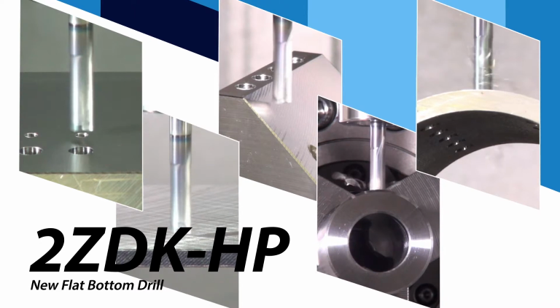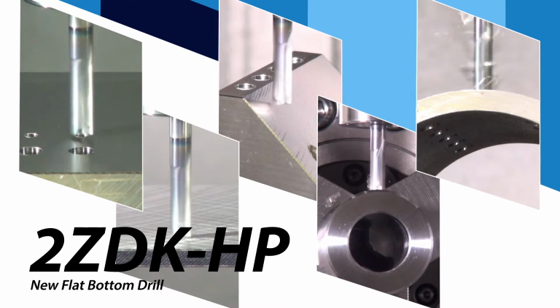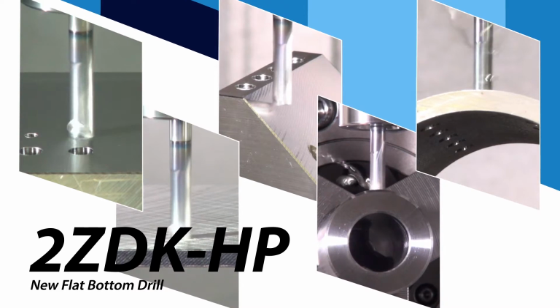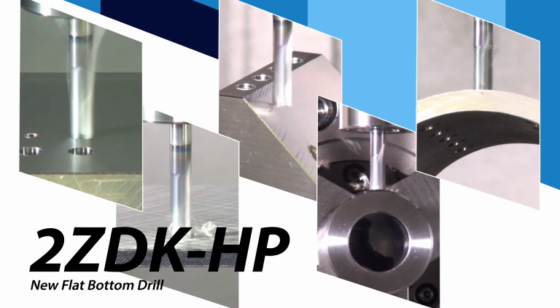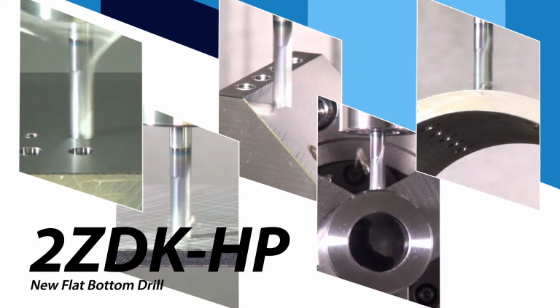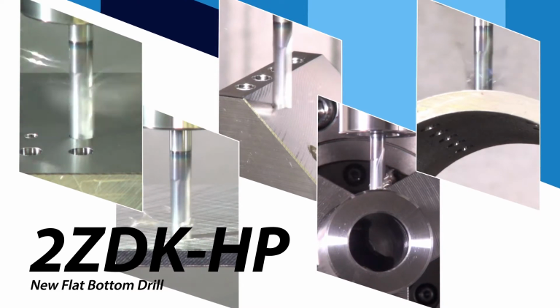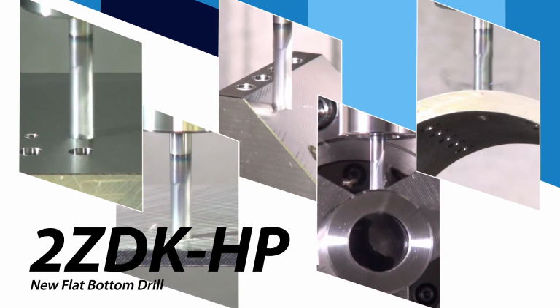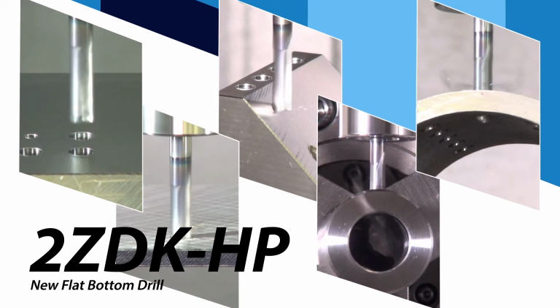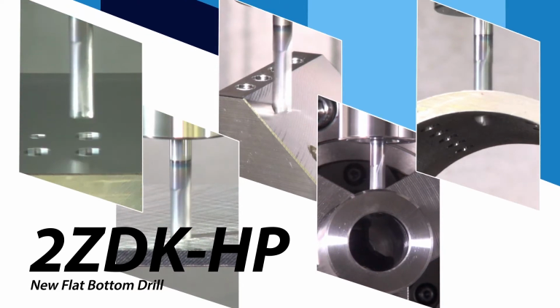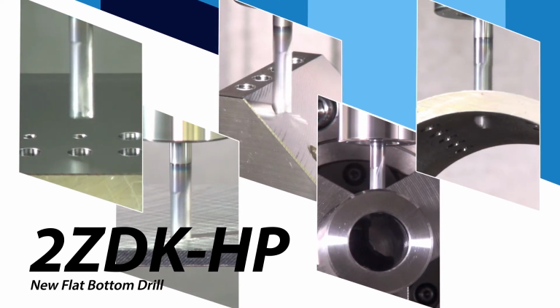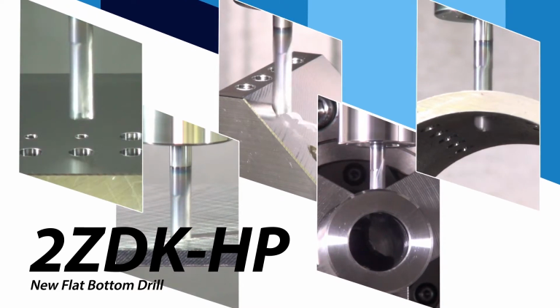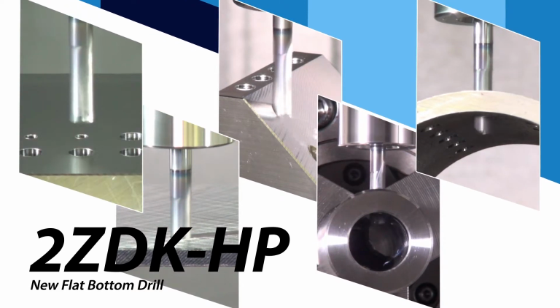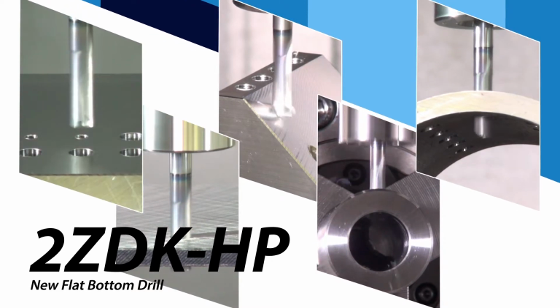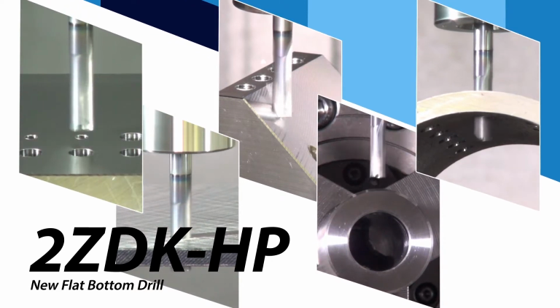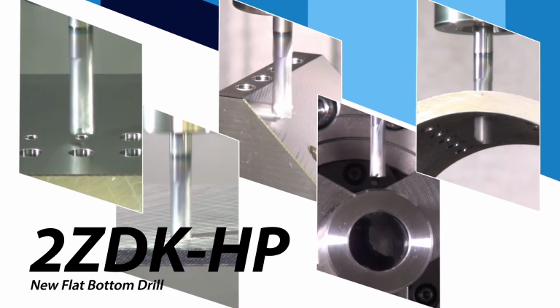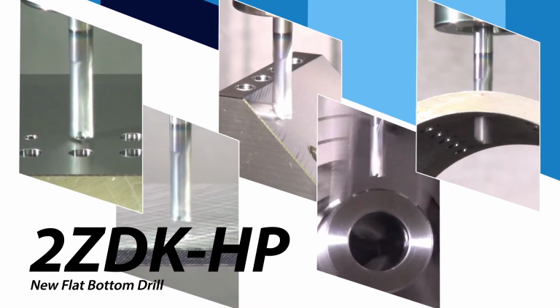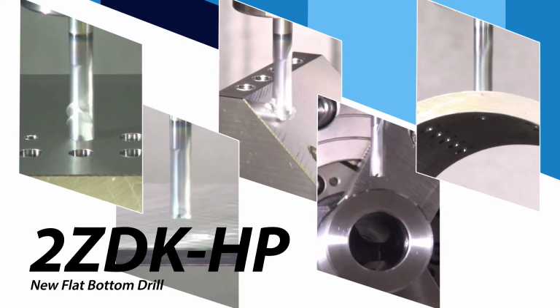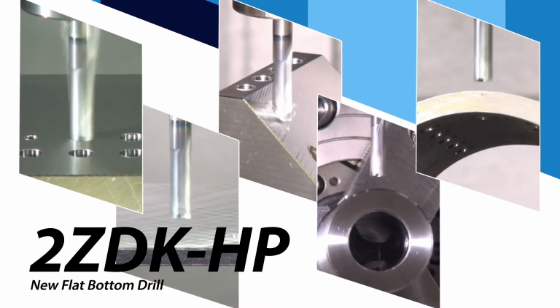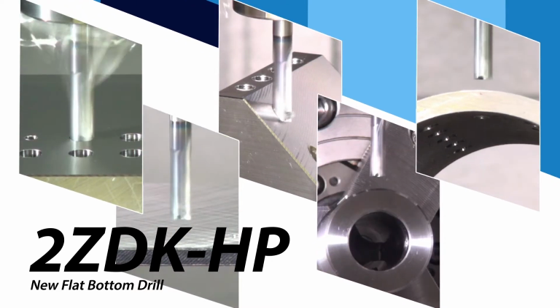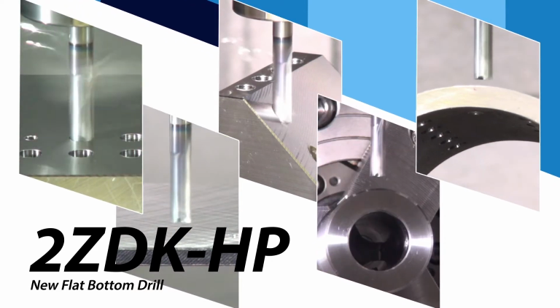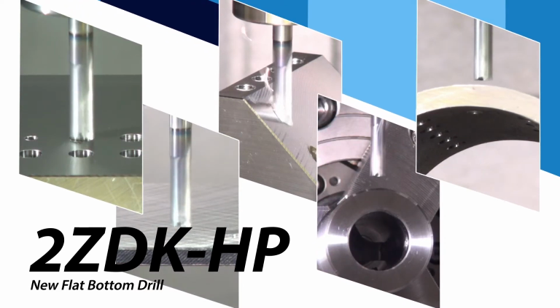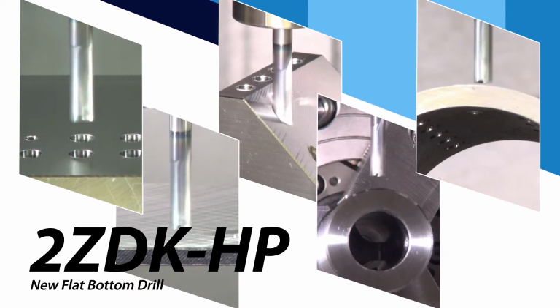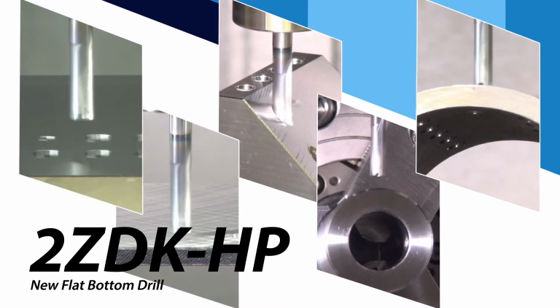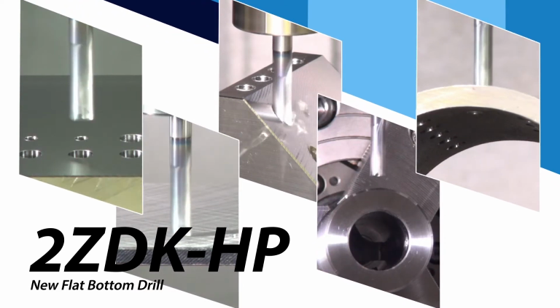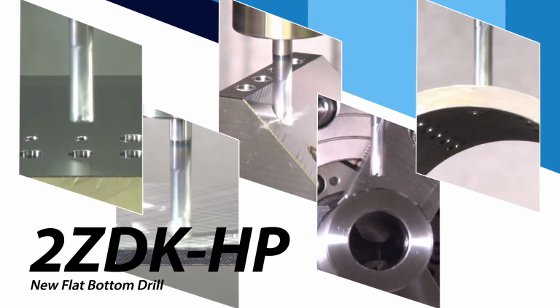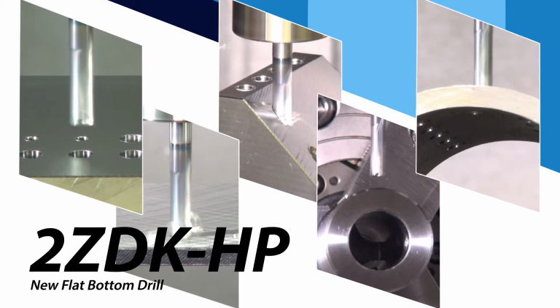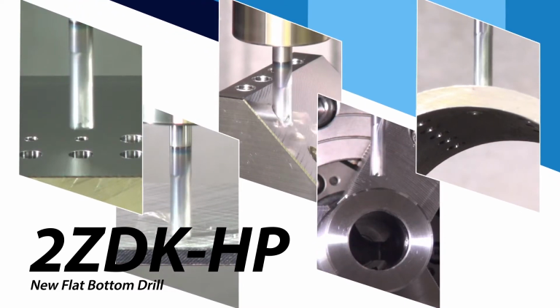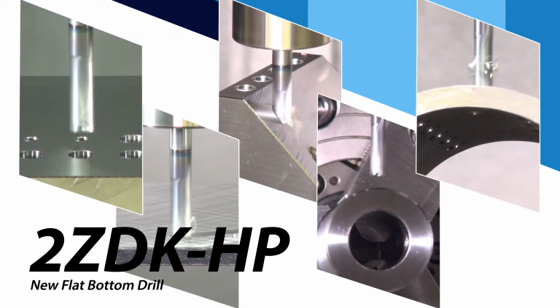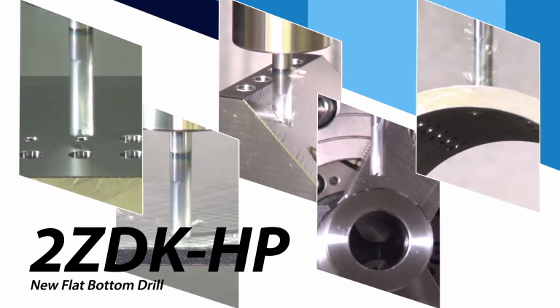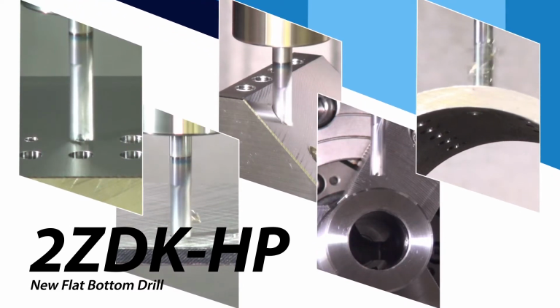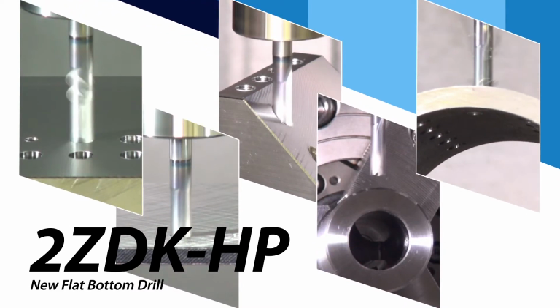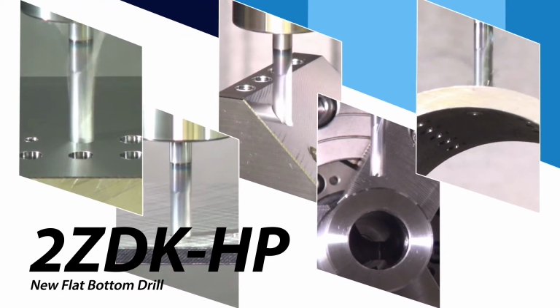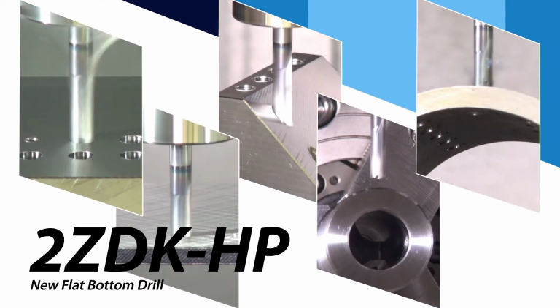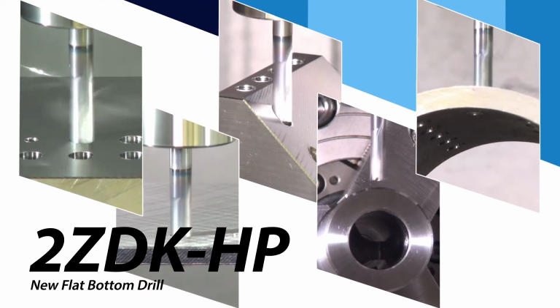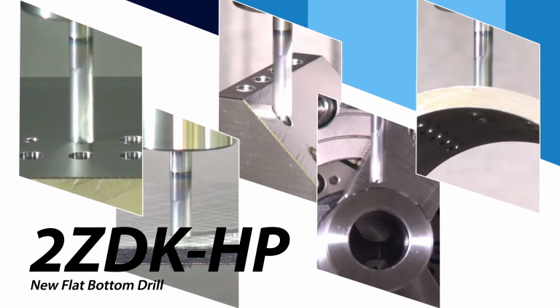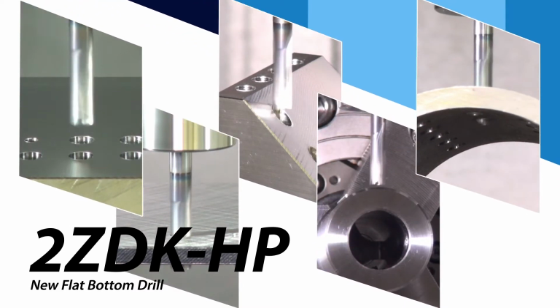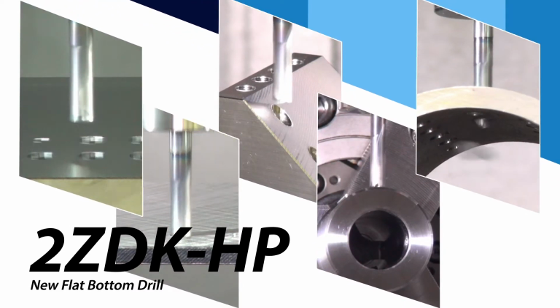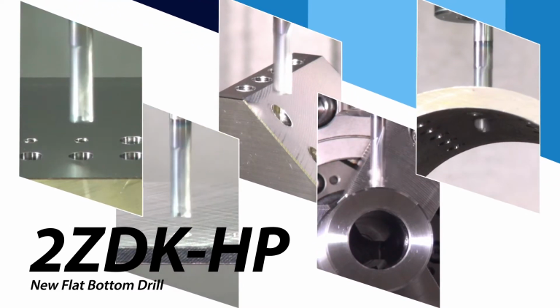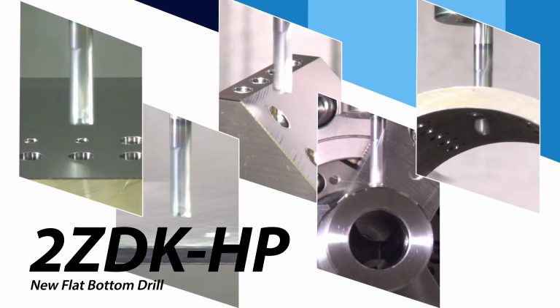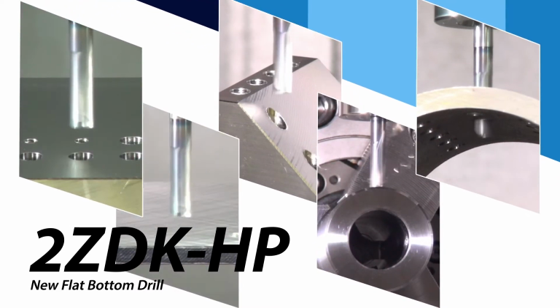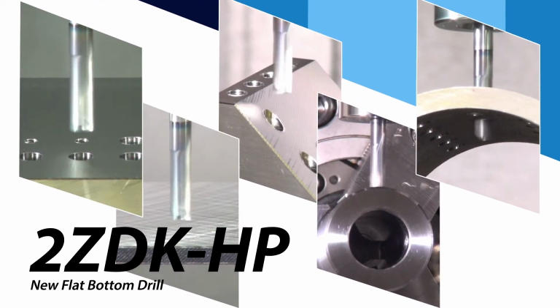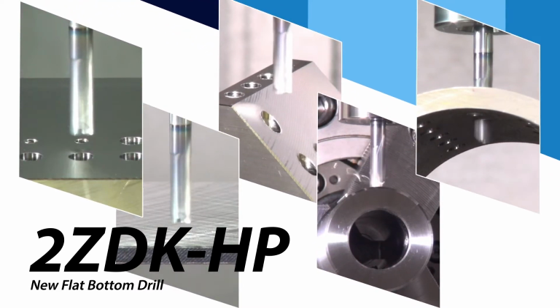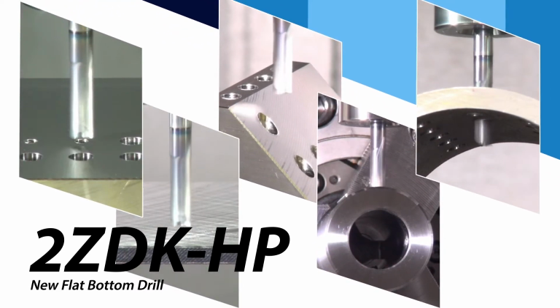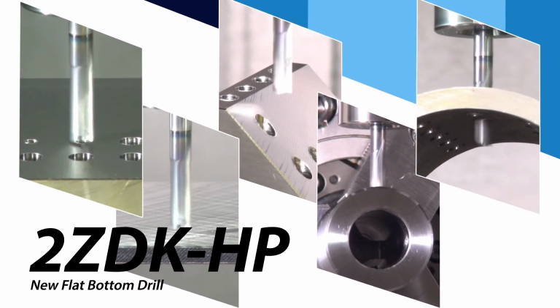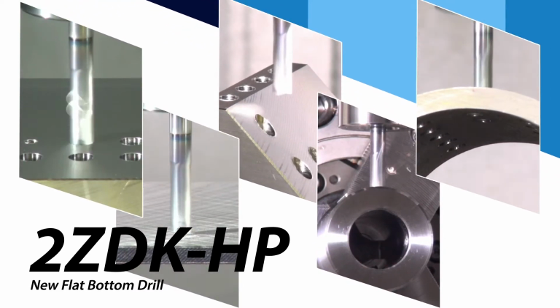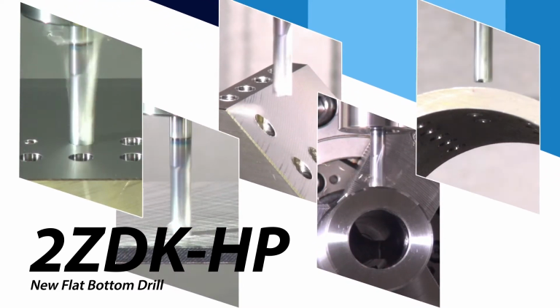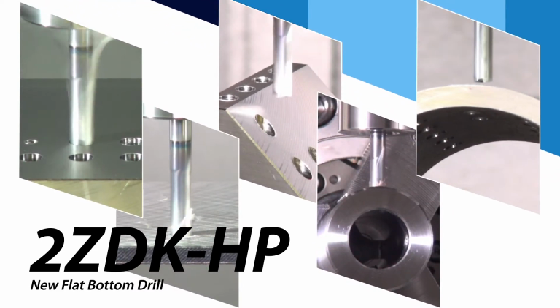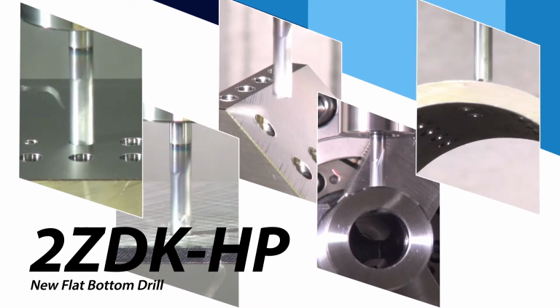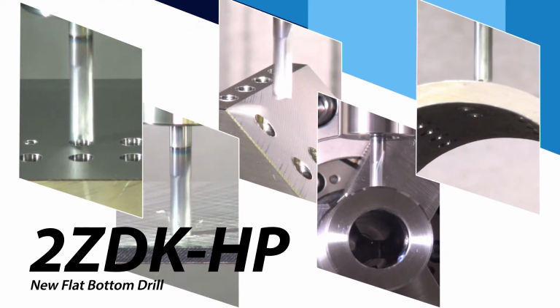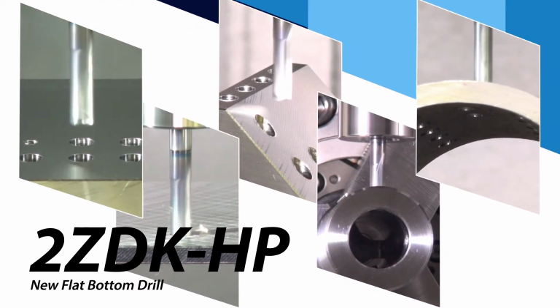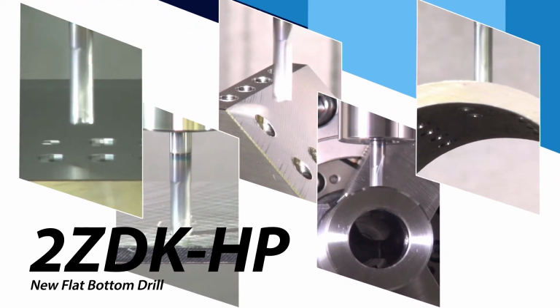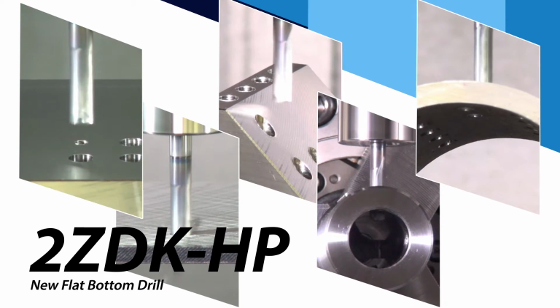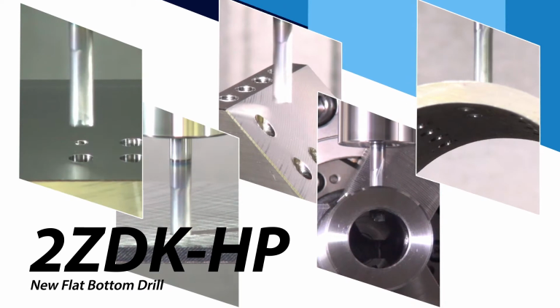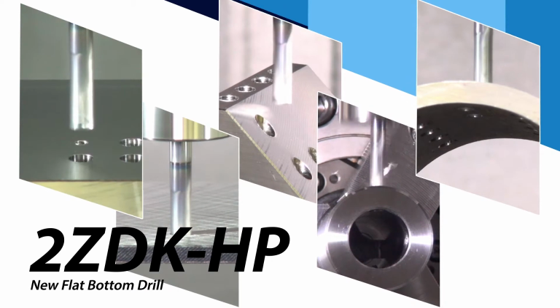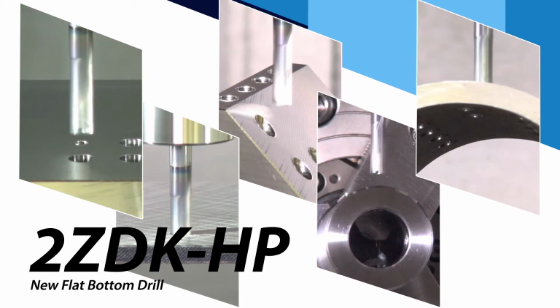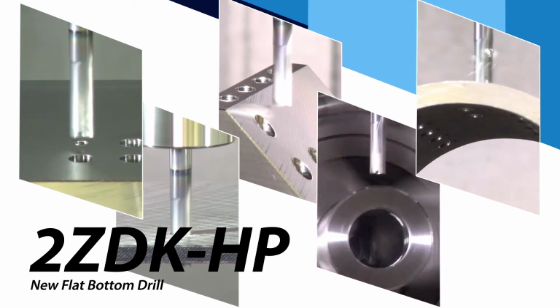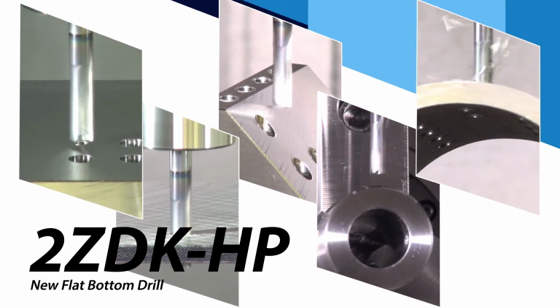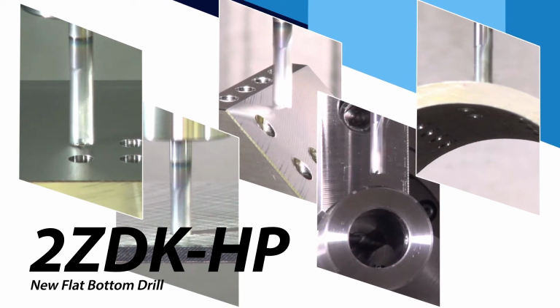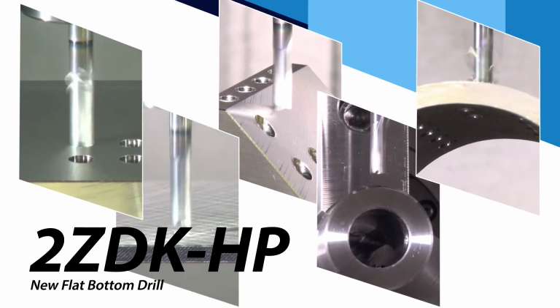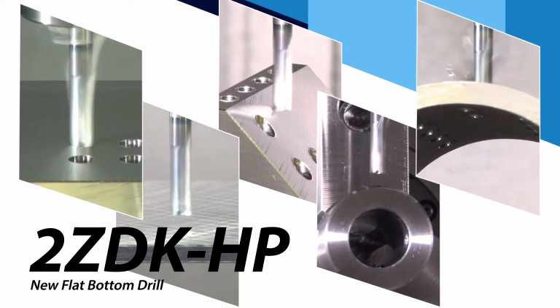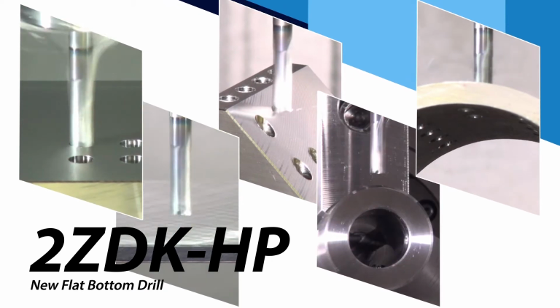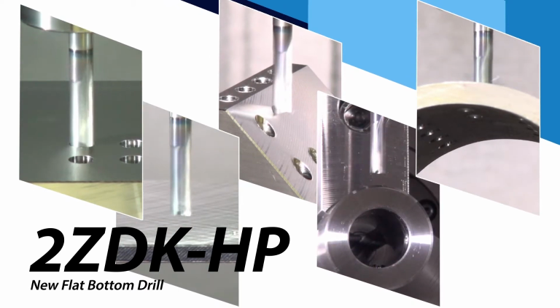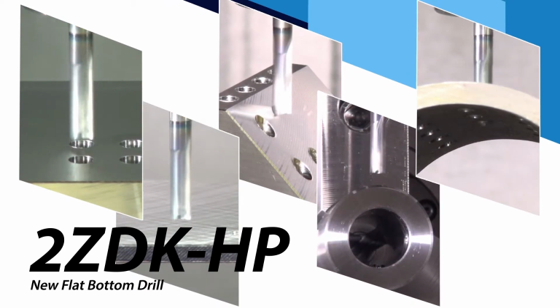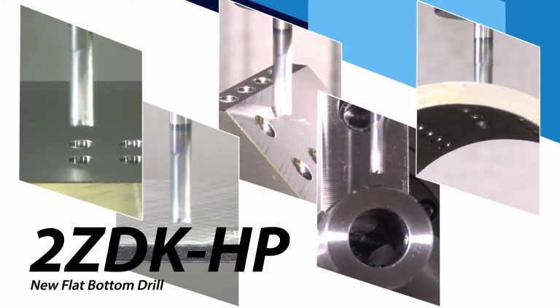Try out the new 2ZDK-HP flat-bottom drill today for stable, high-precision drilling.